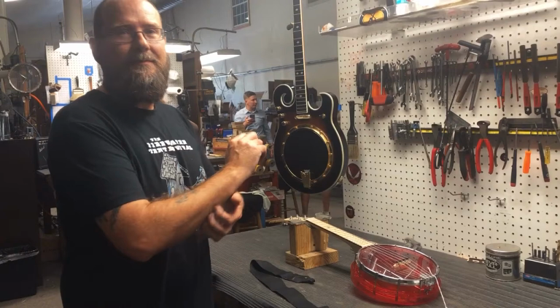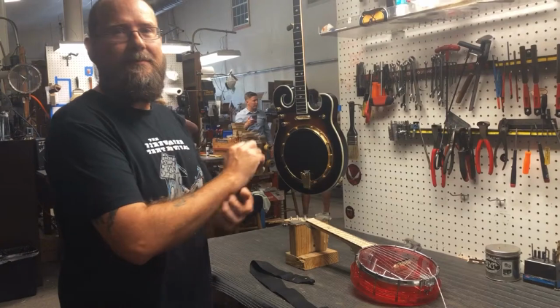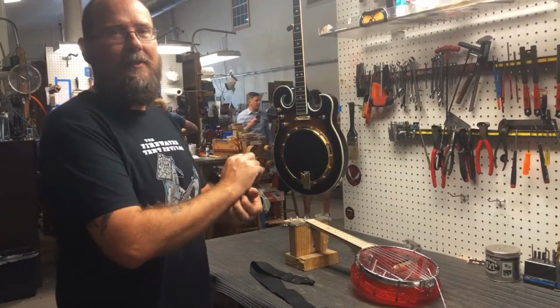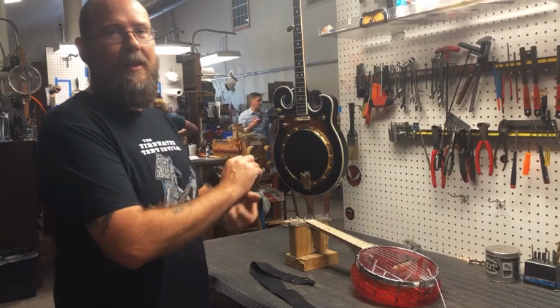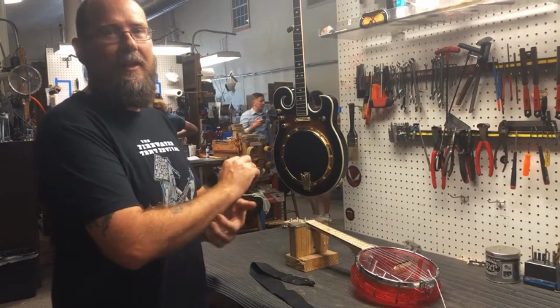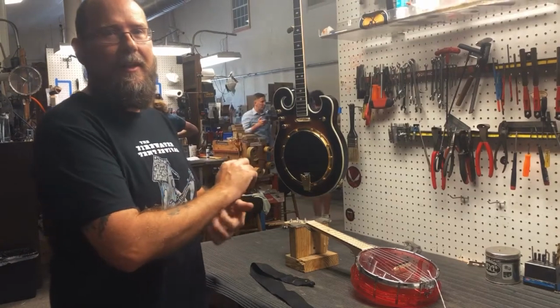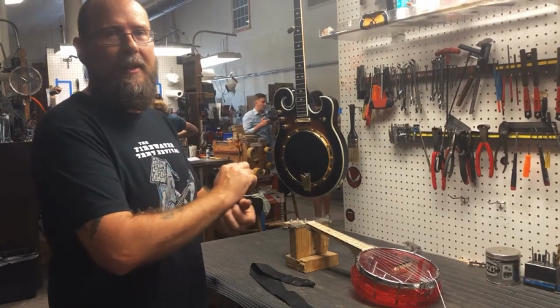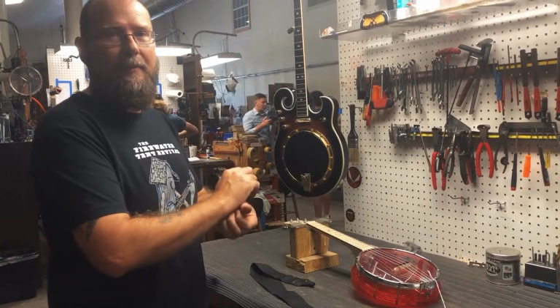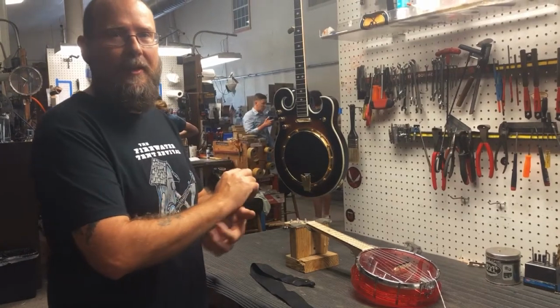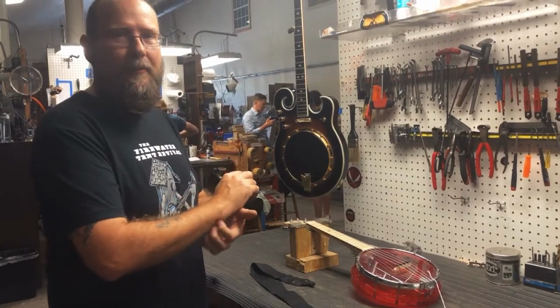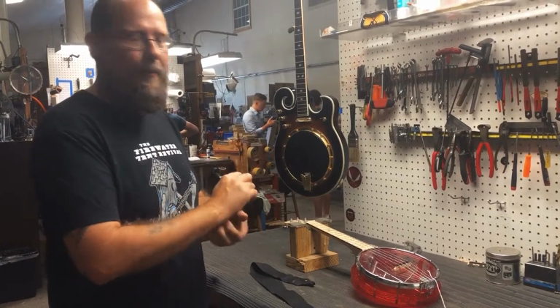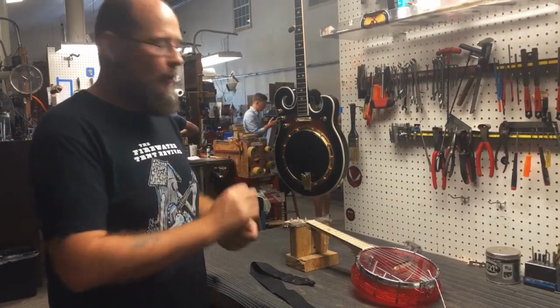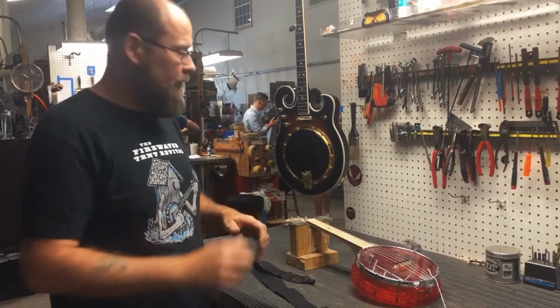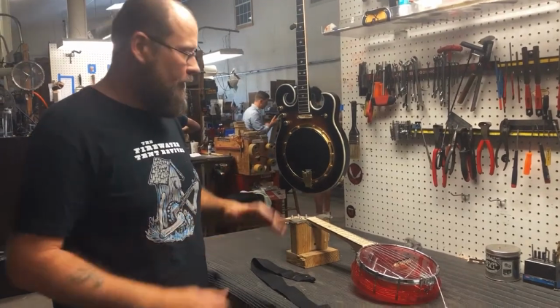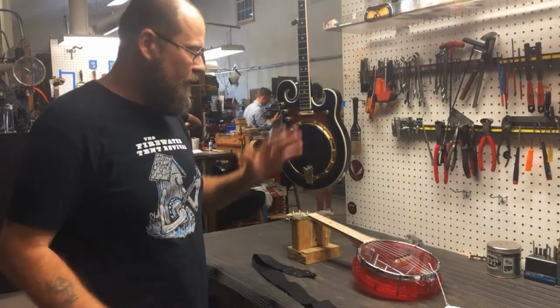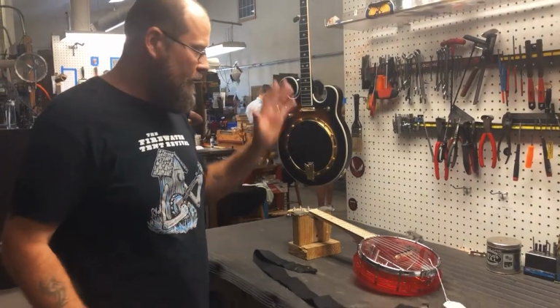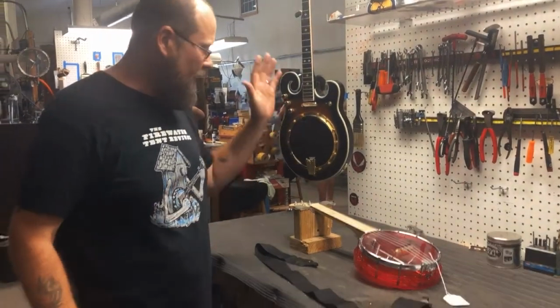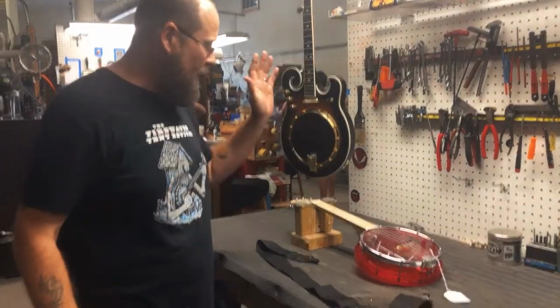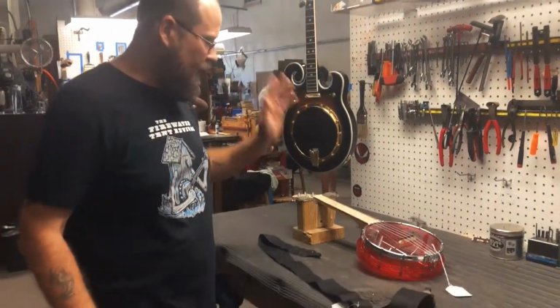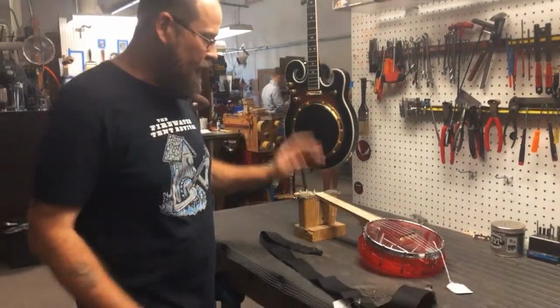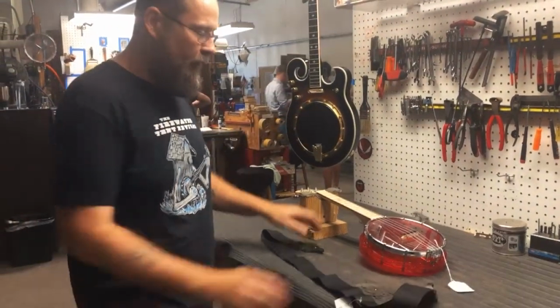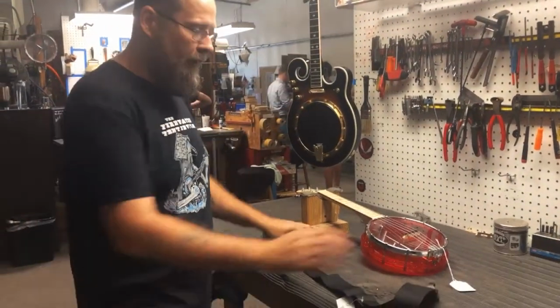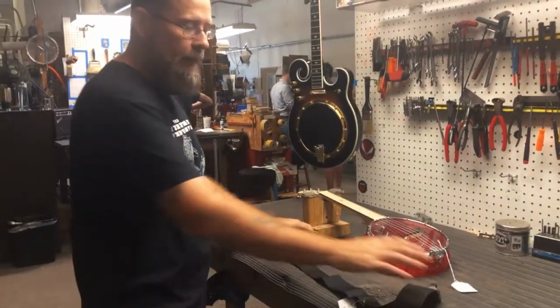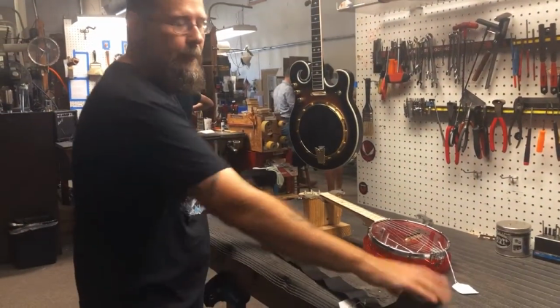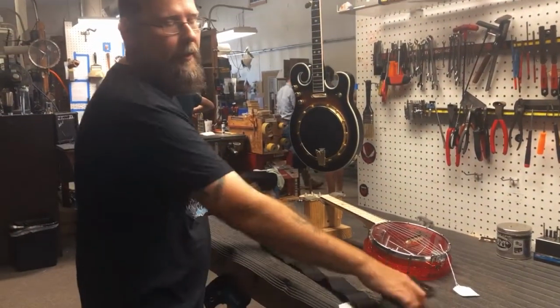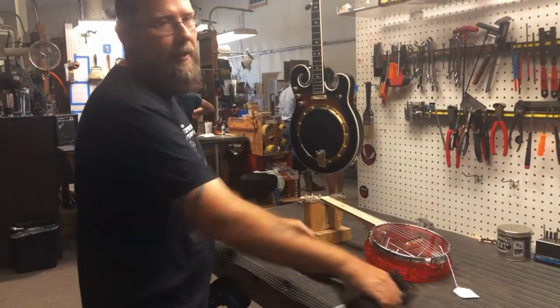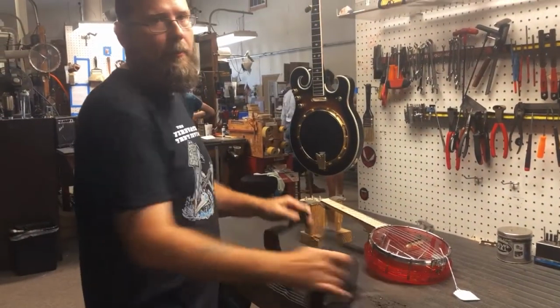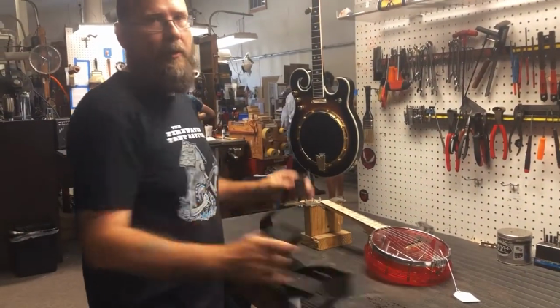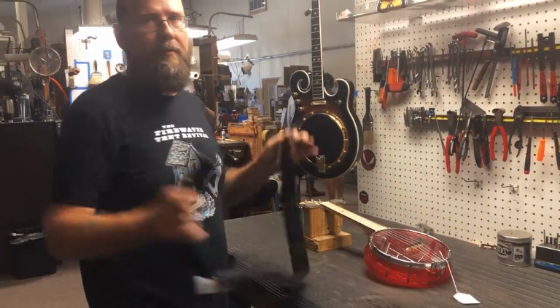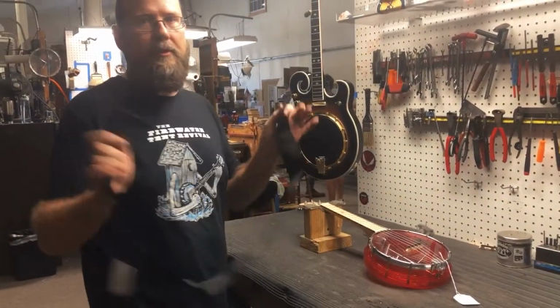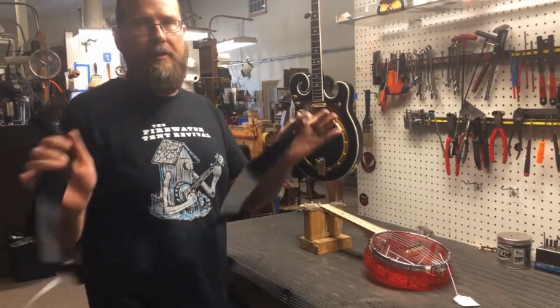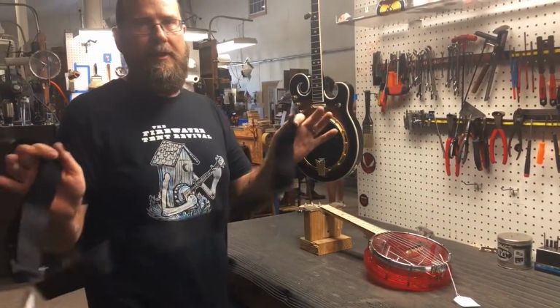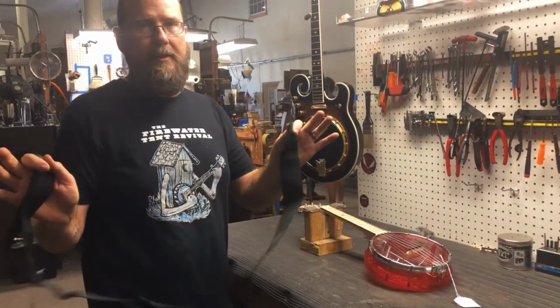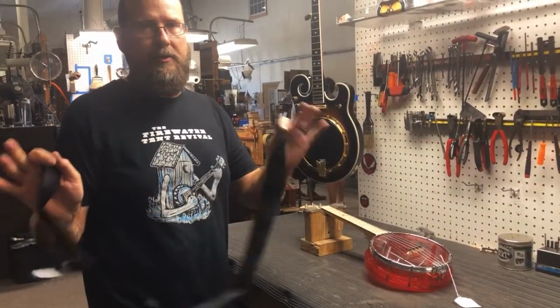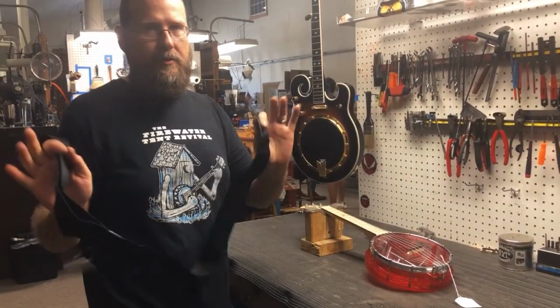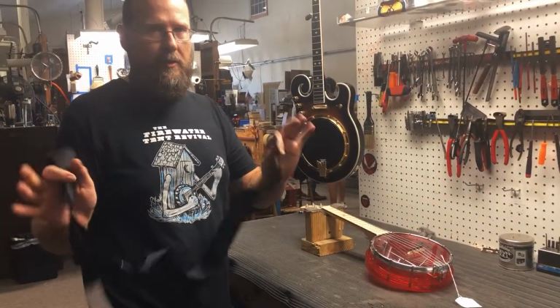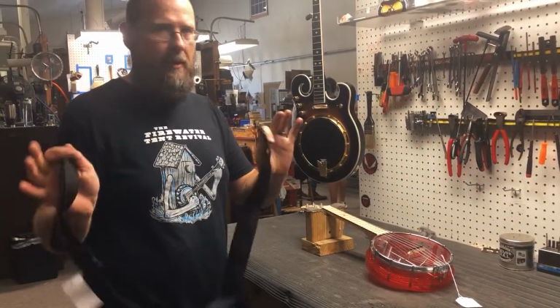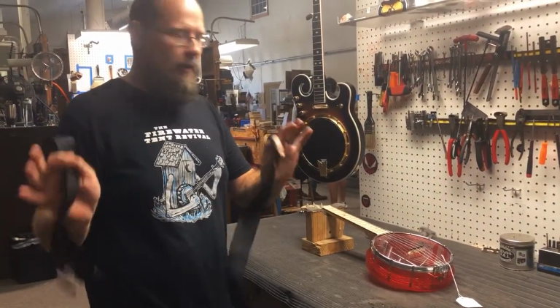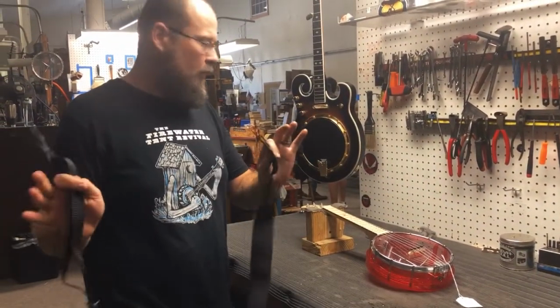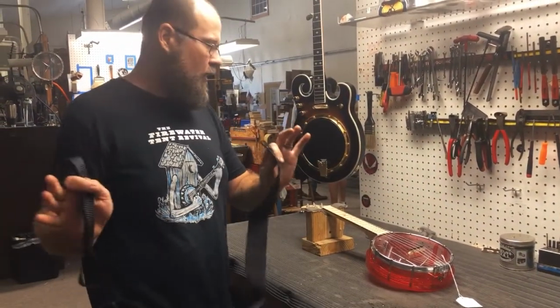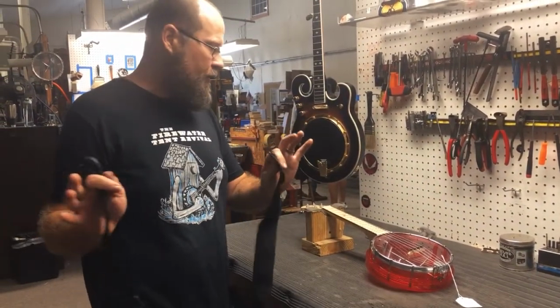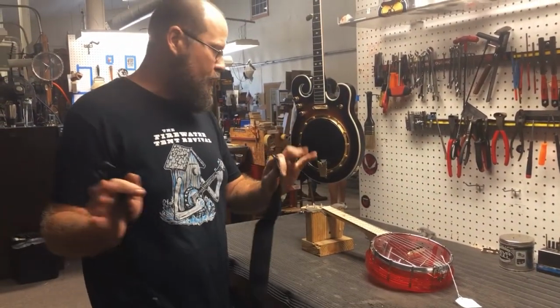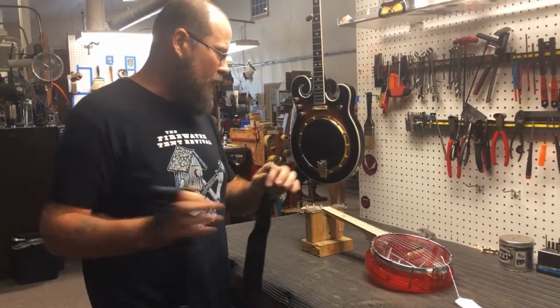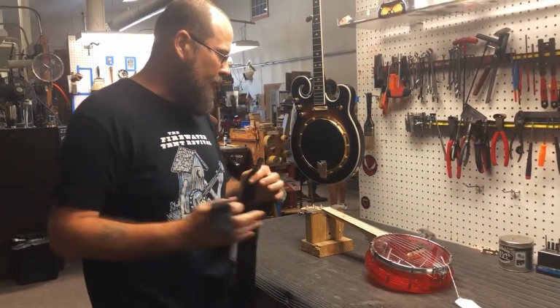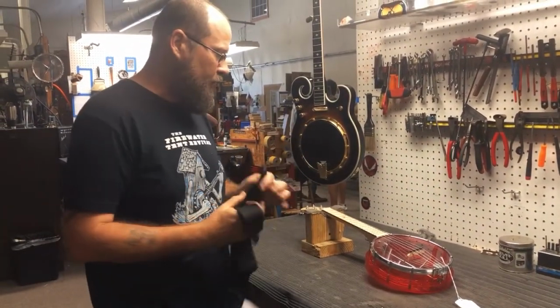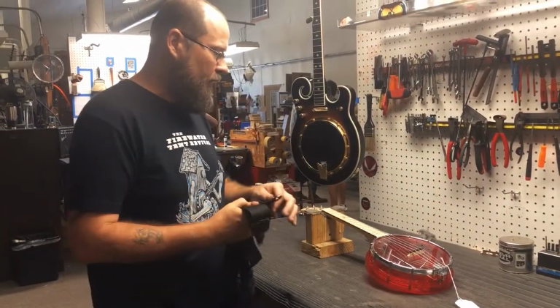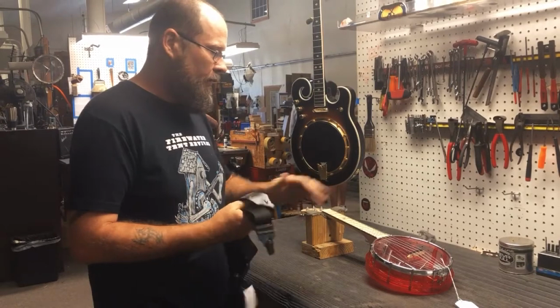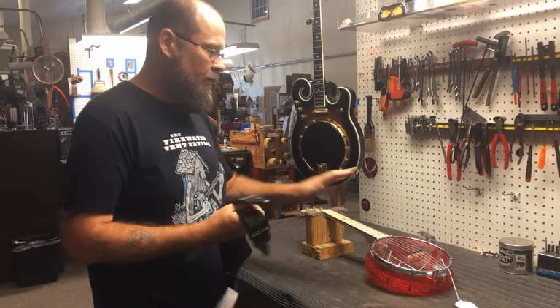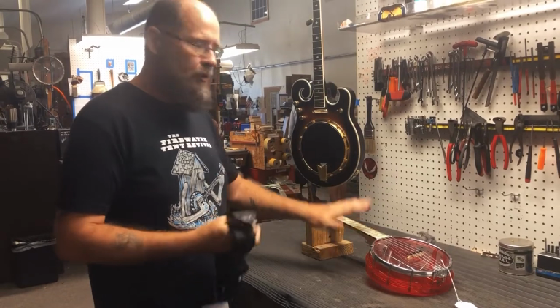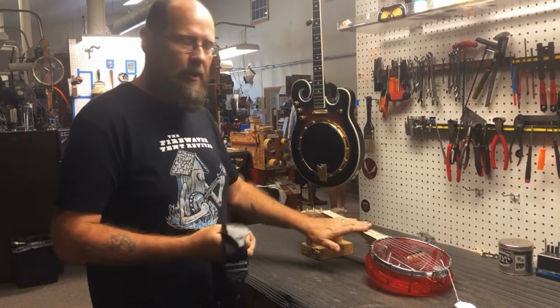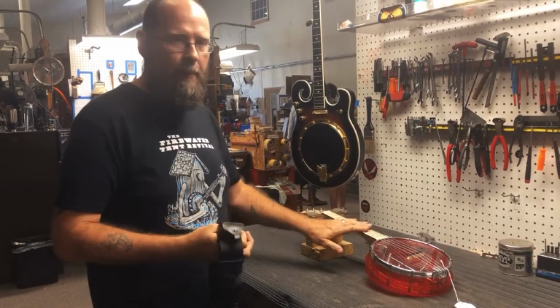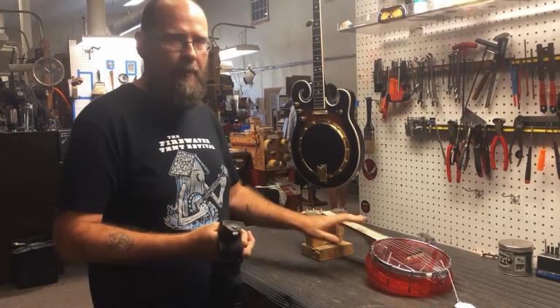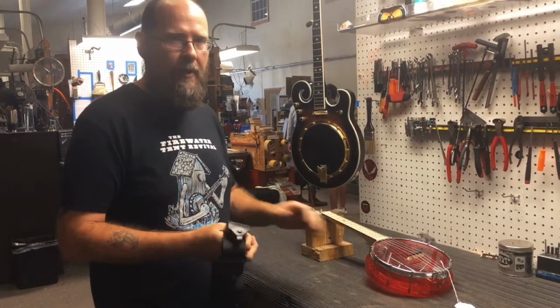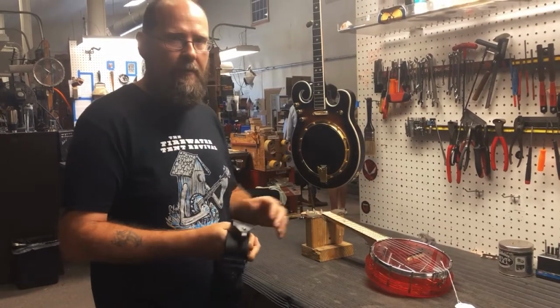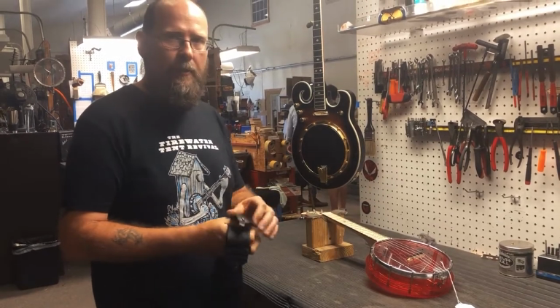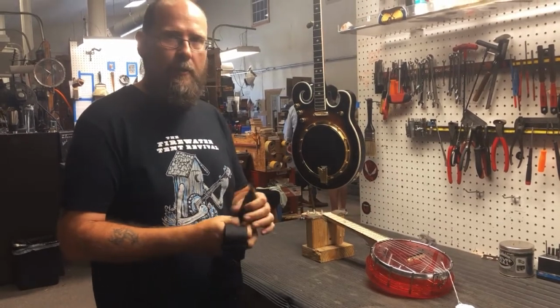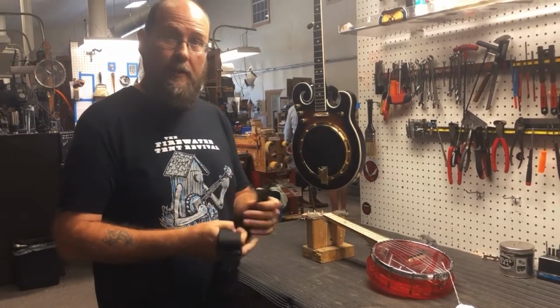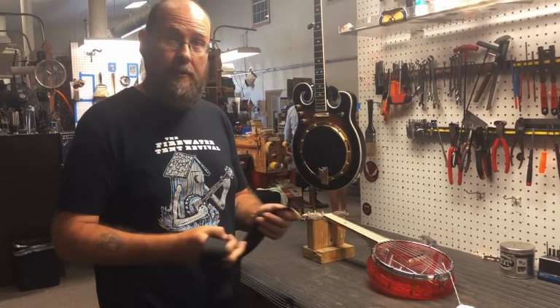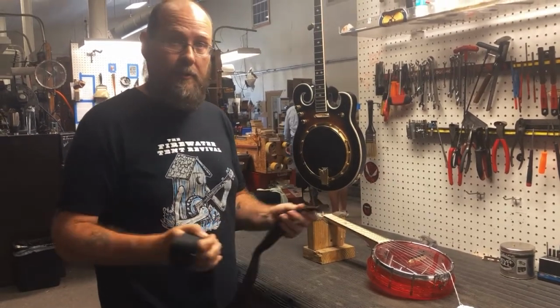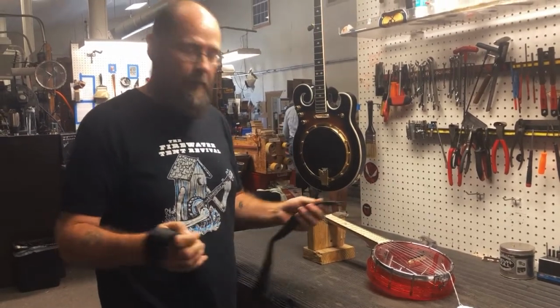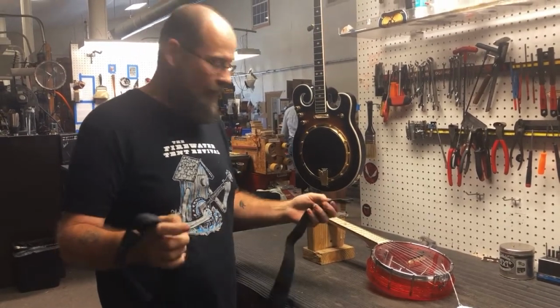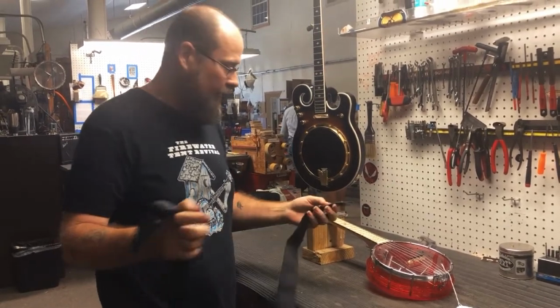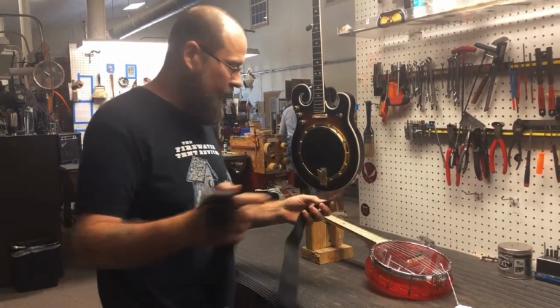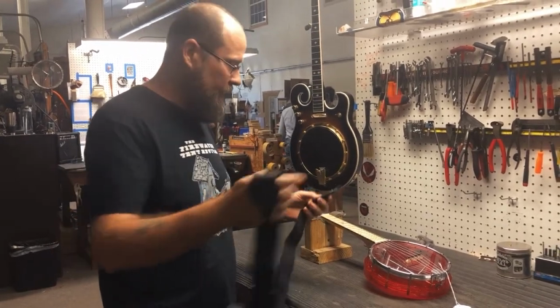Hey, I'm David from Old Tone. I'm going to show you how to put on one of our CS cloth straps on a banjolele. We've had a few questions about that.